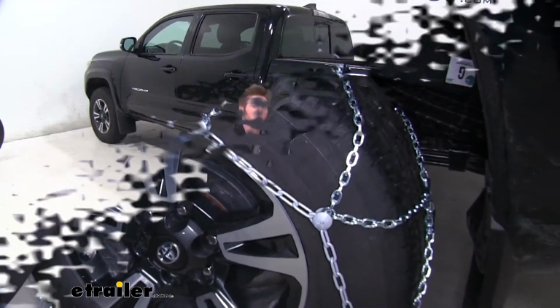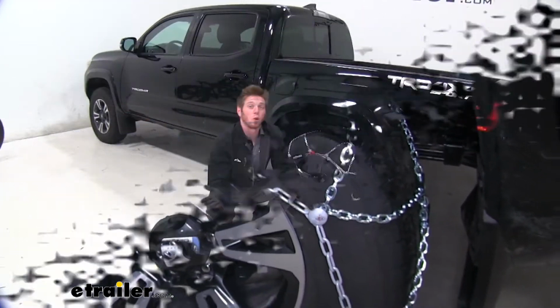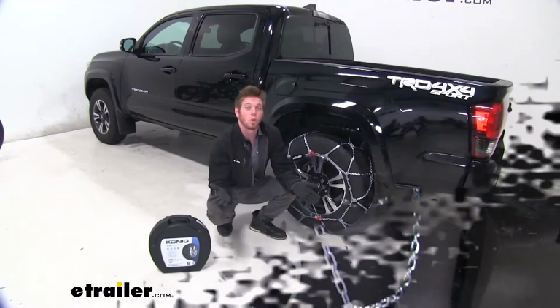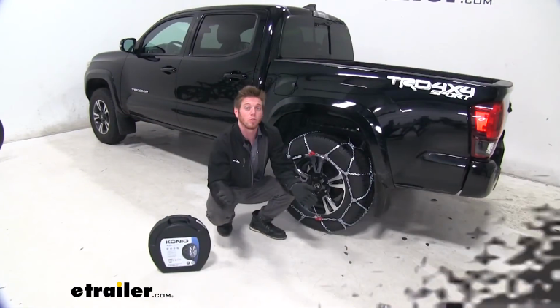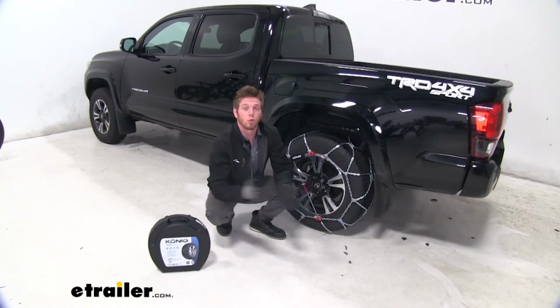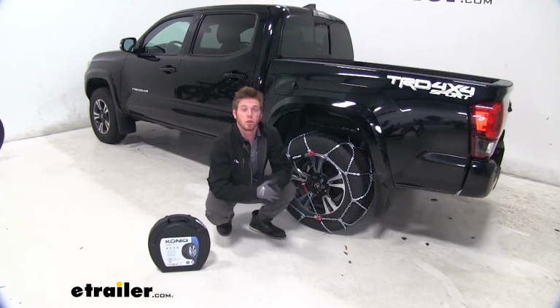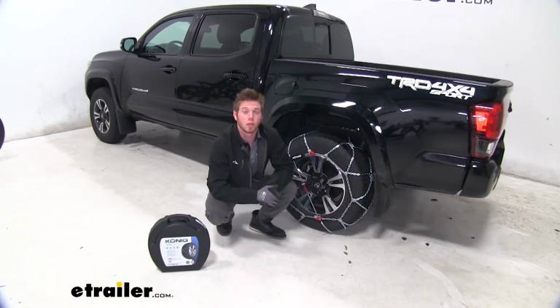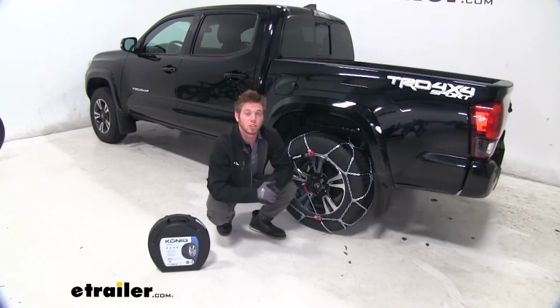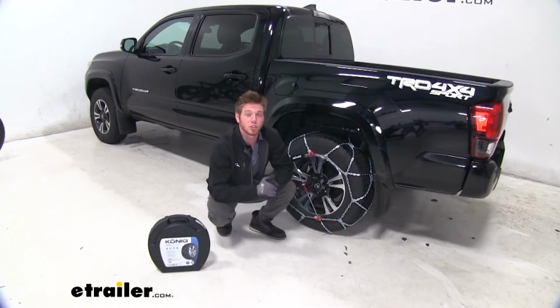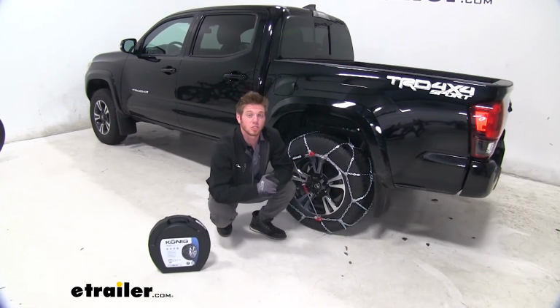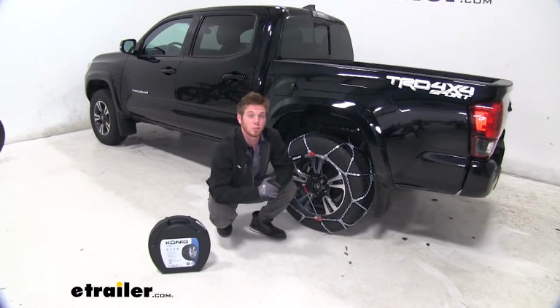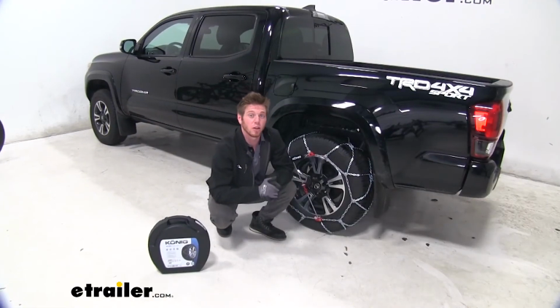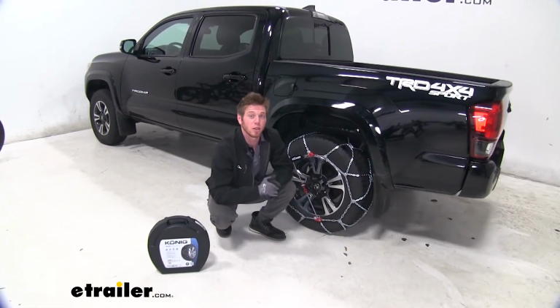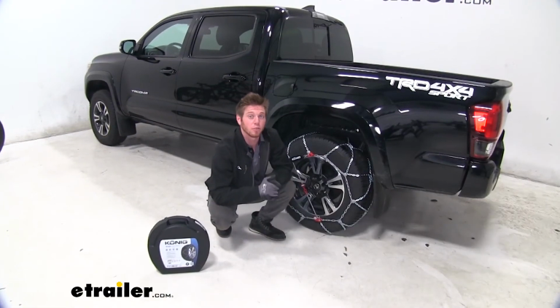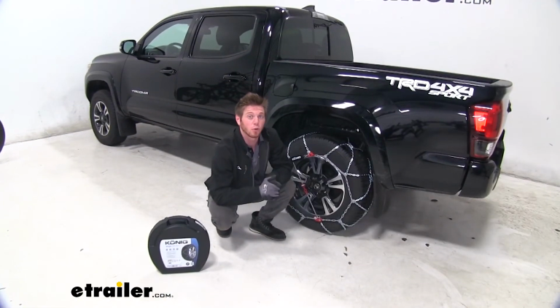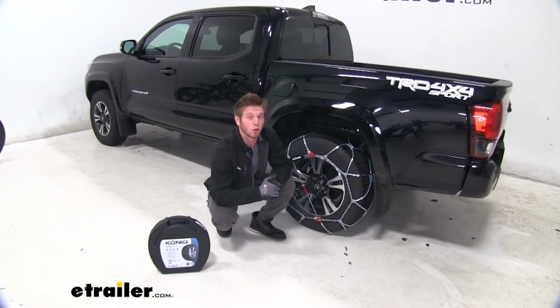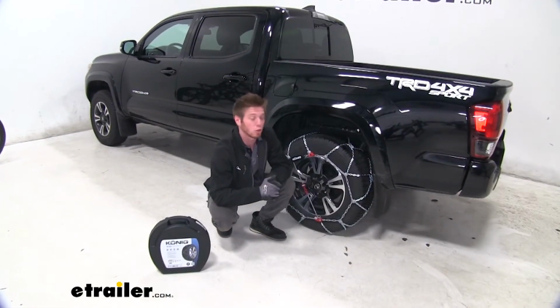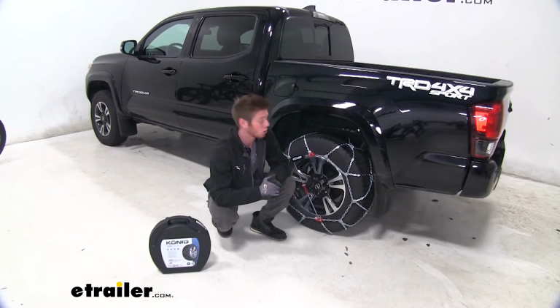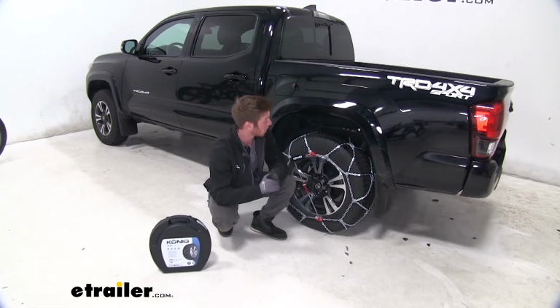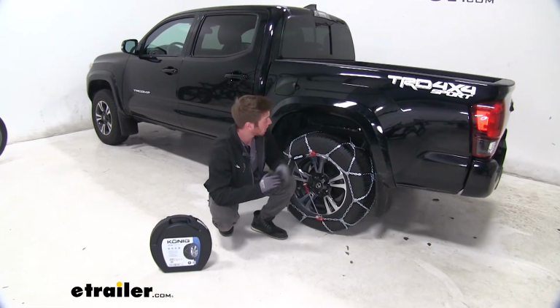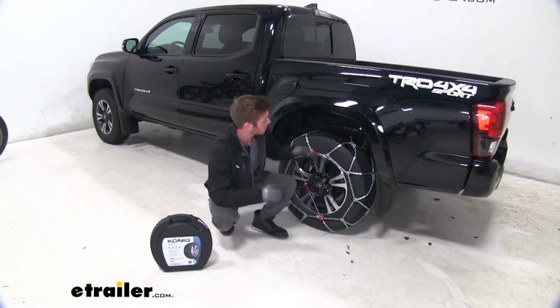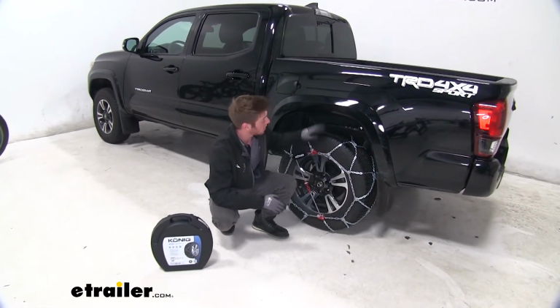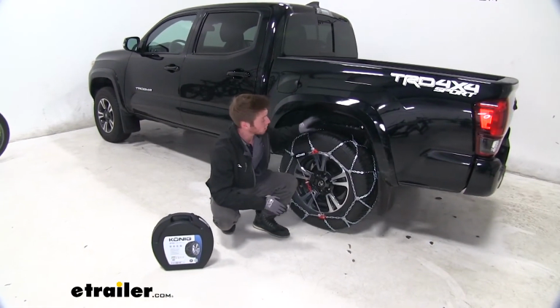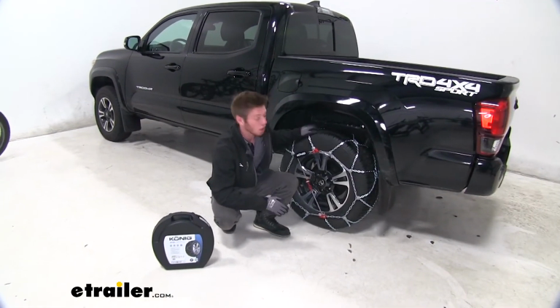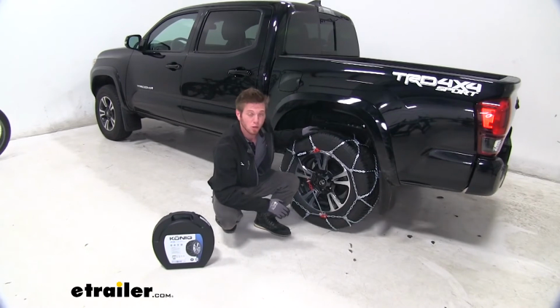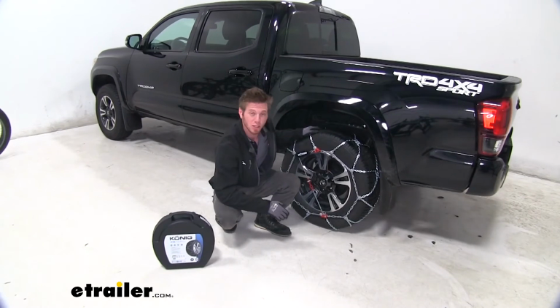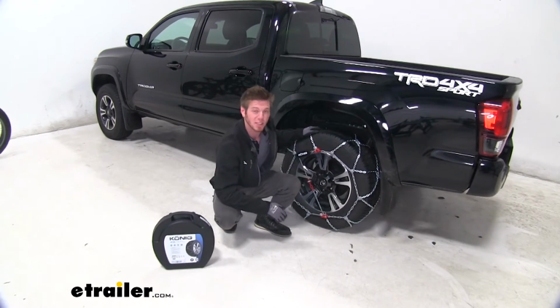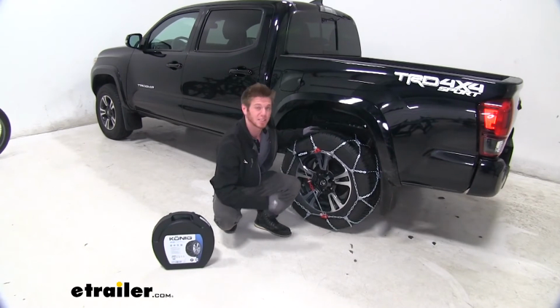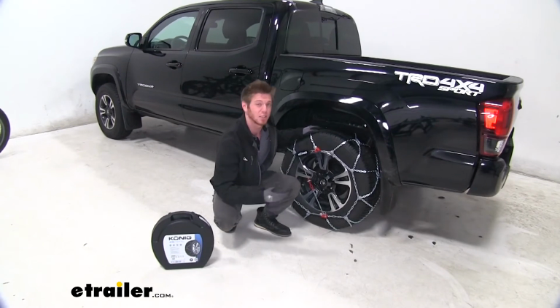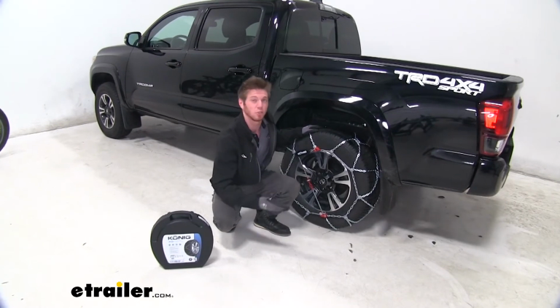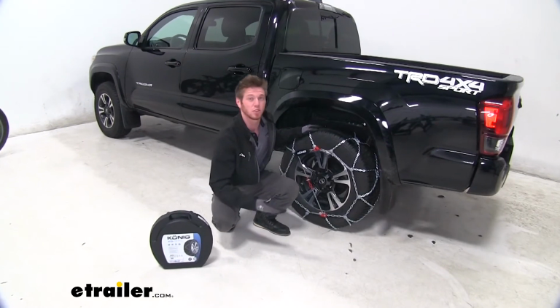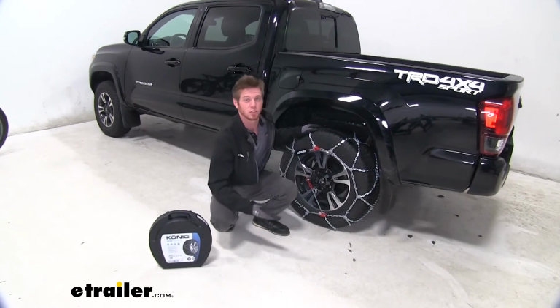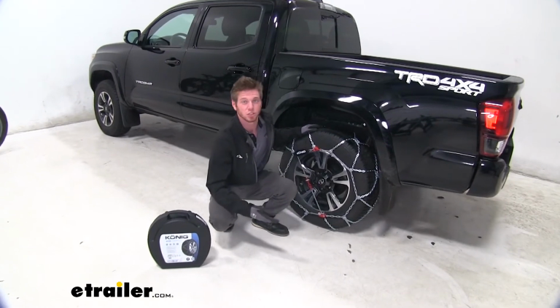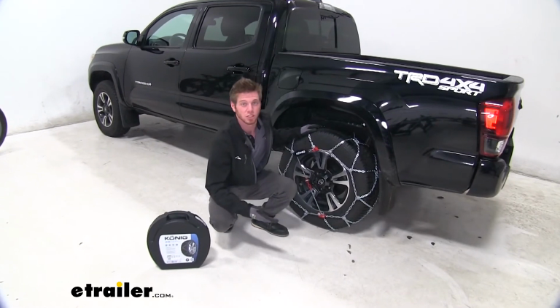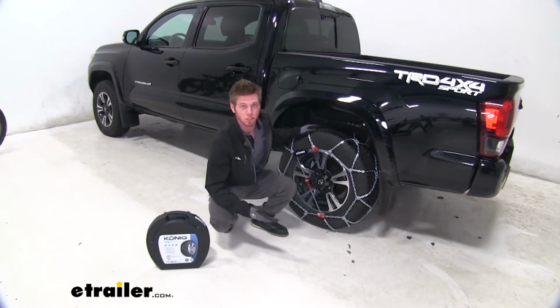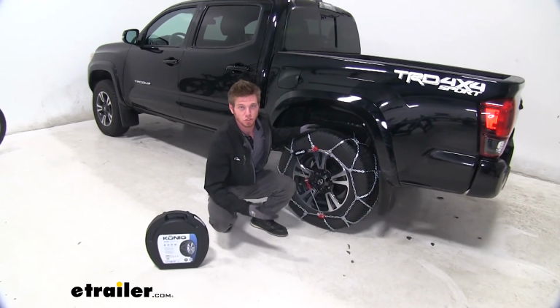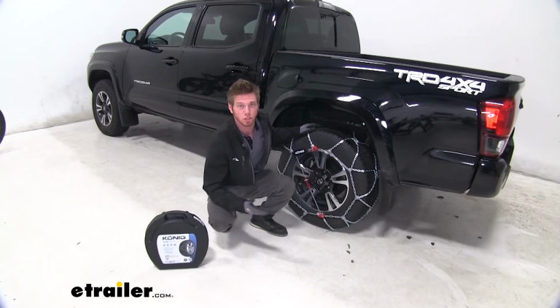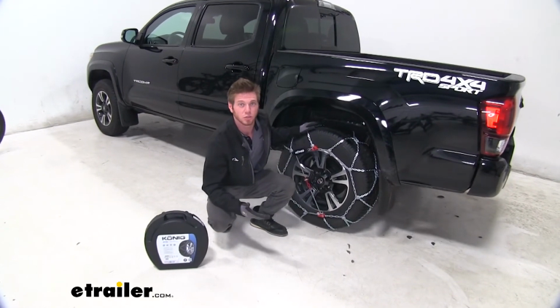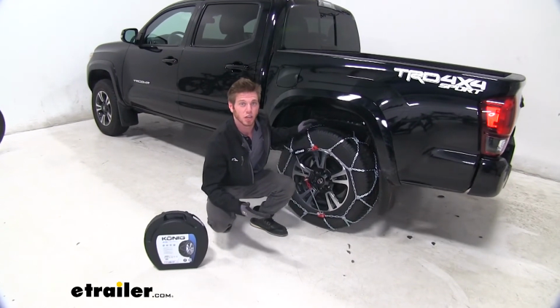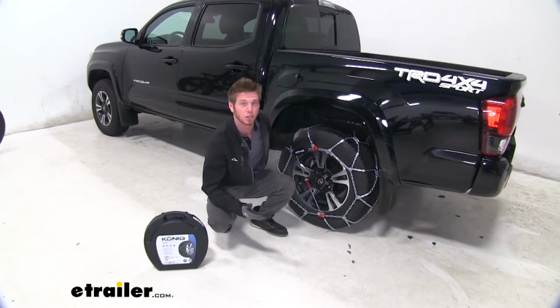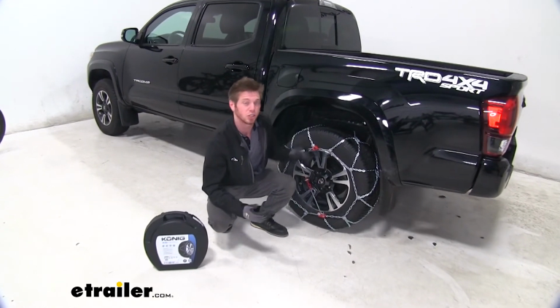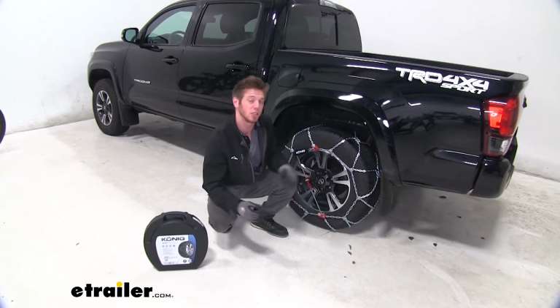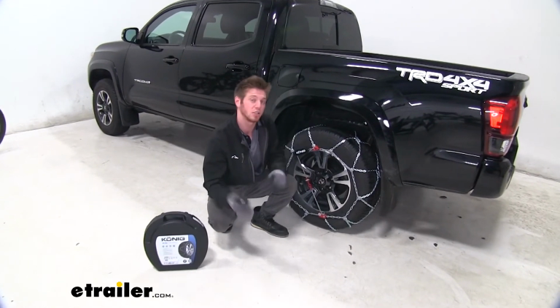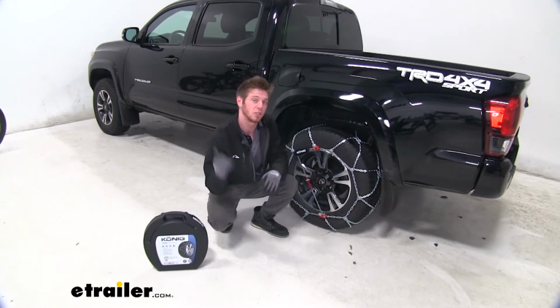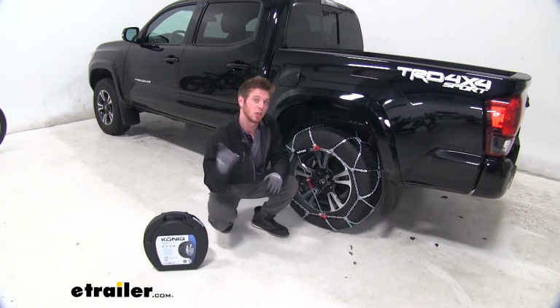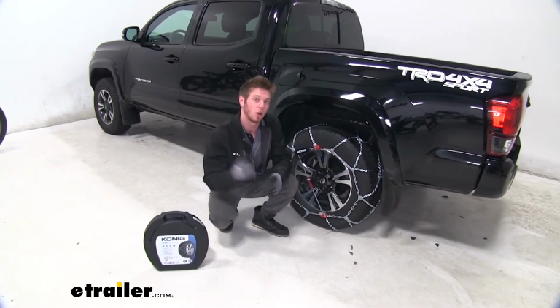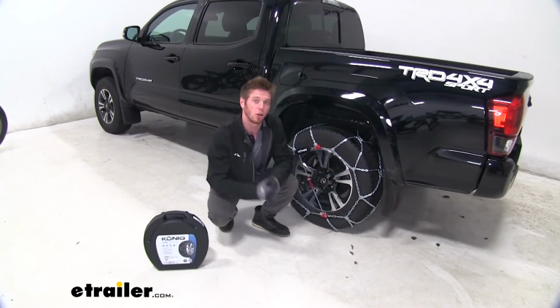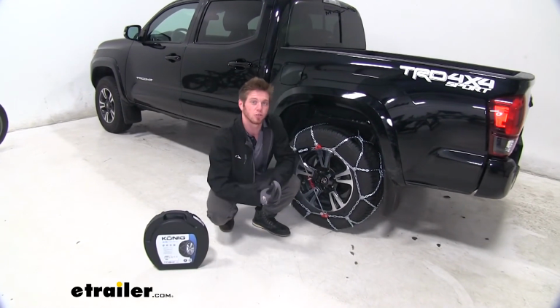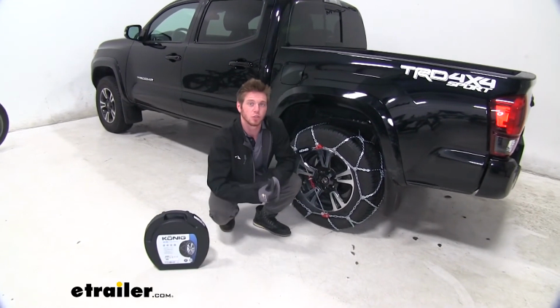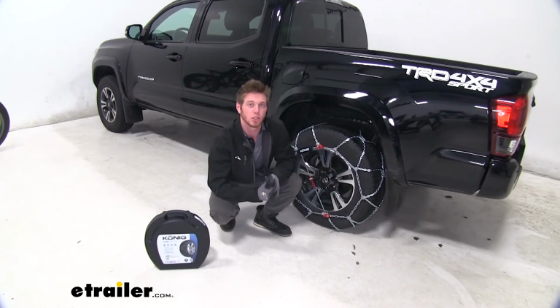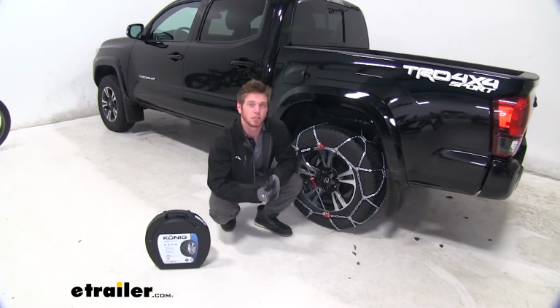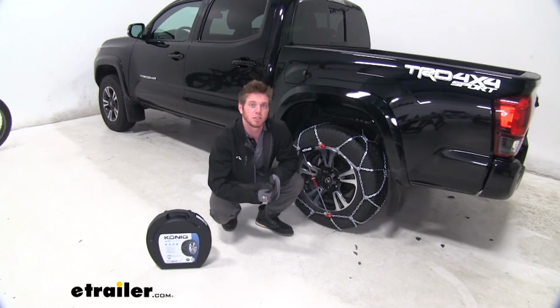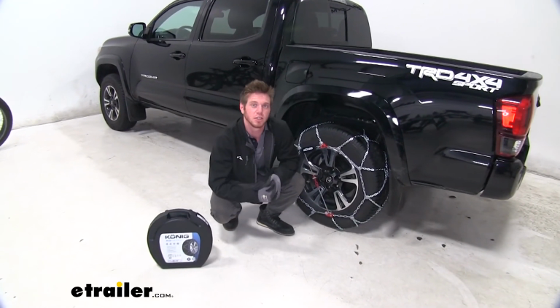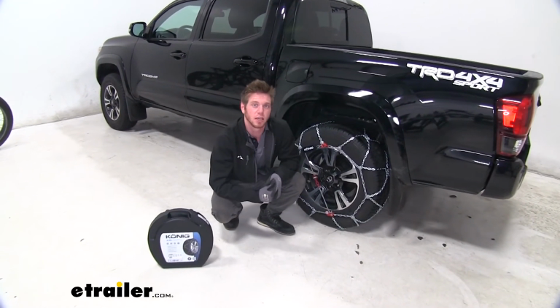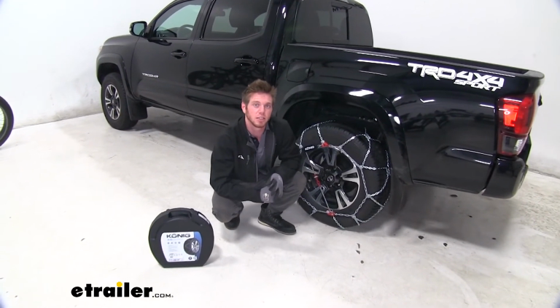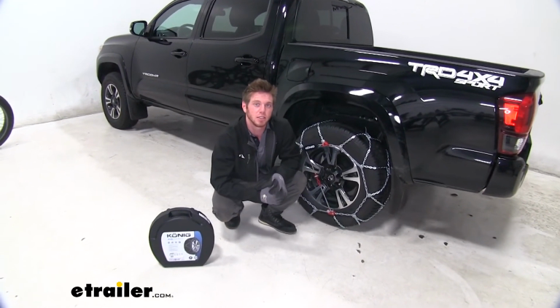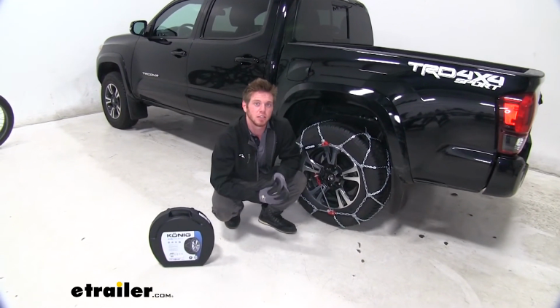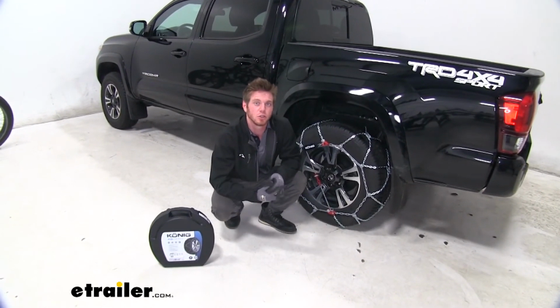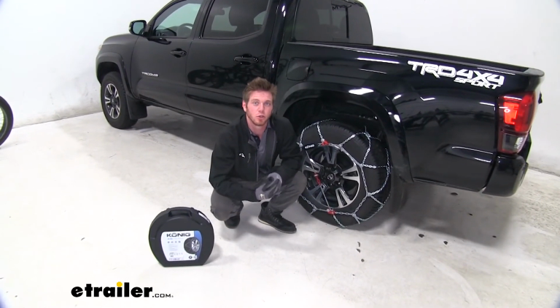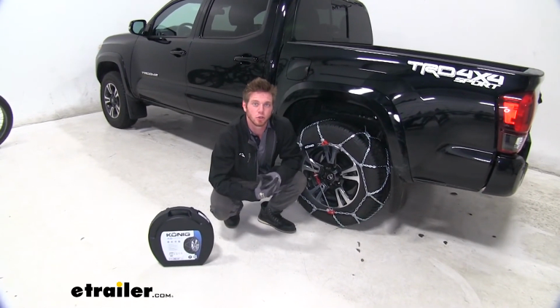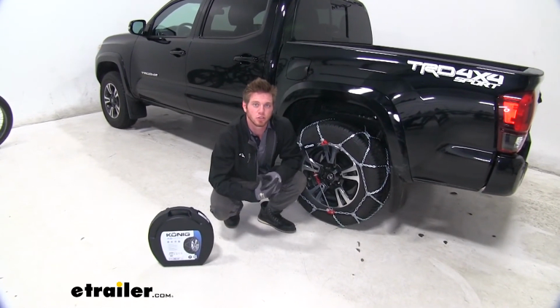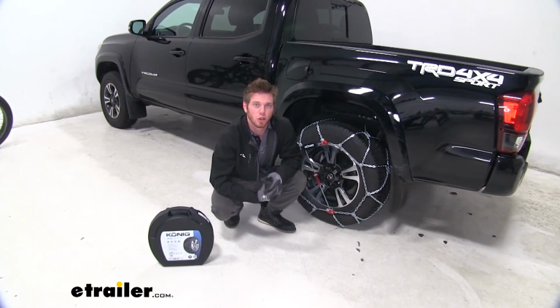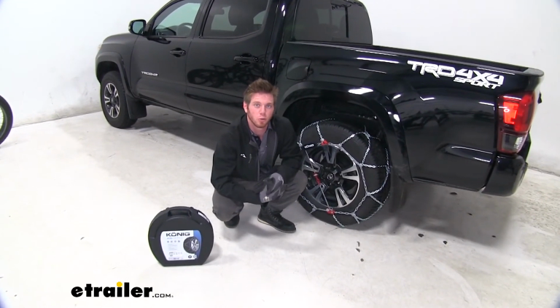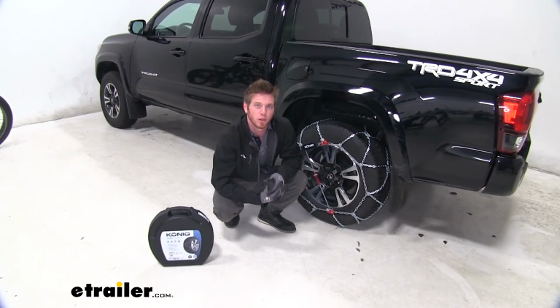Well everyone, that's just about it for a look at the Konig self-tensioning snow tire chains on our 2019 Toyota Tacoma.